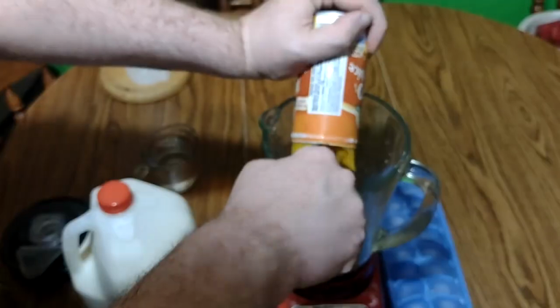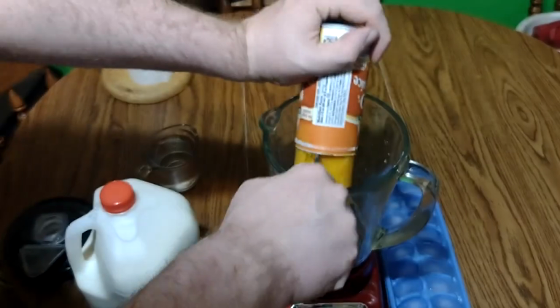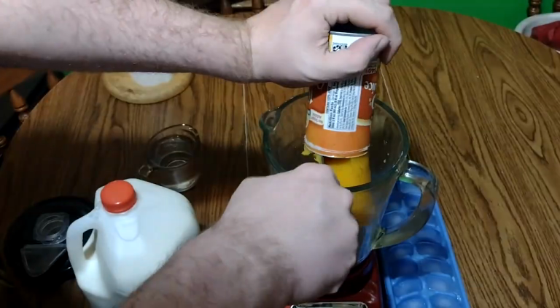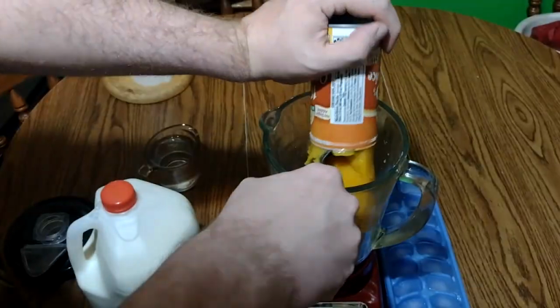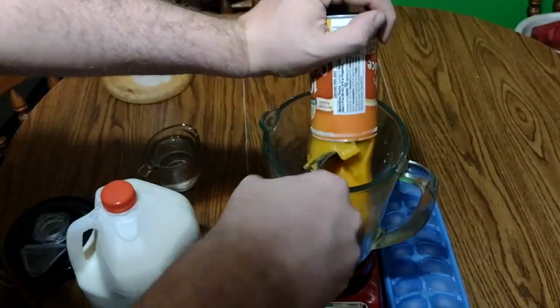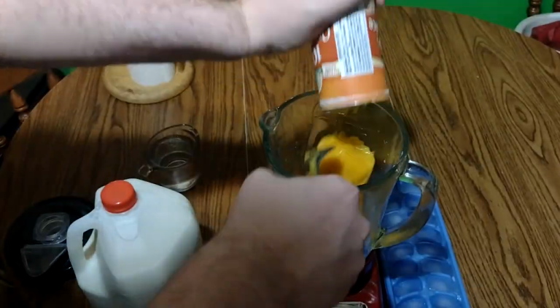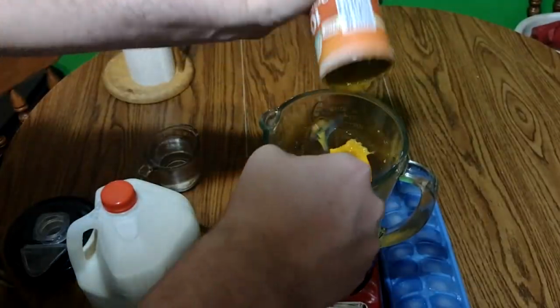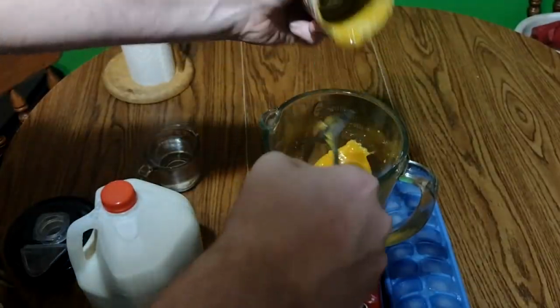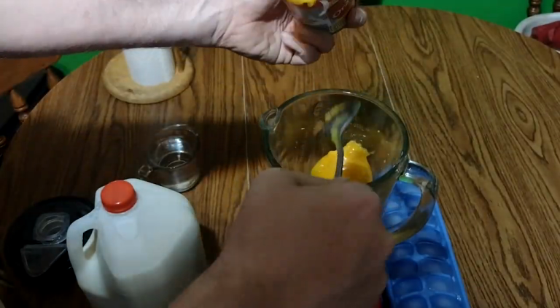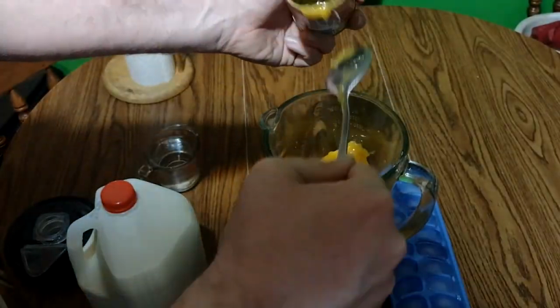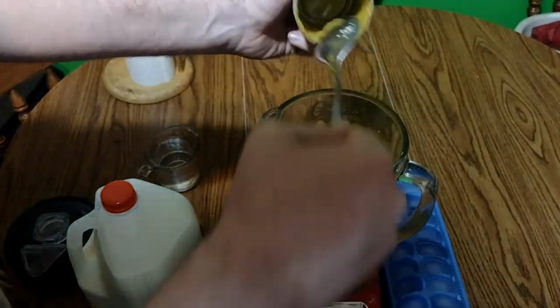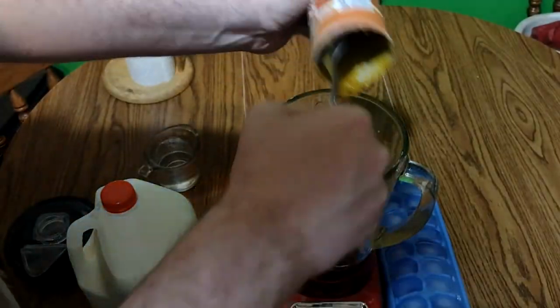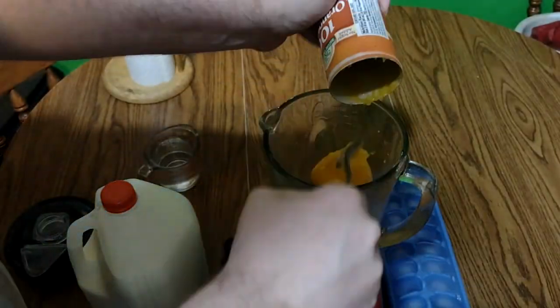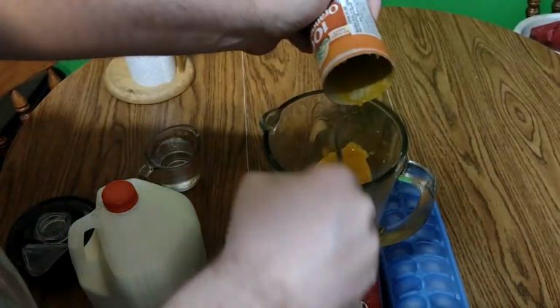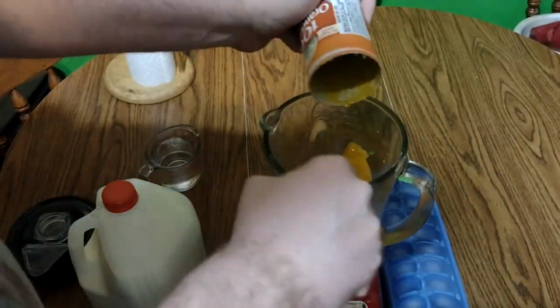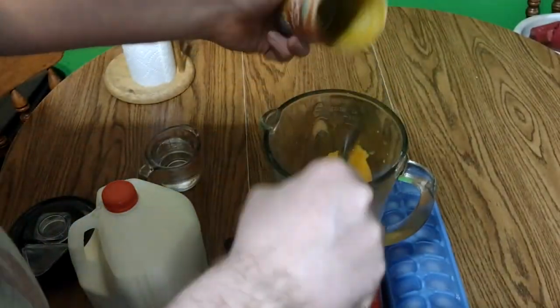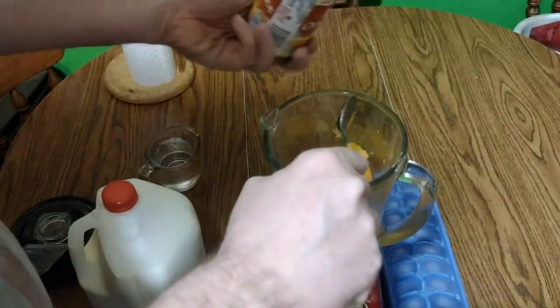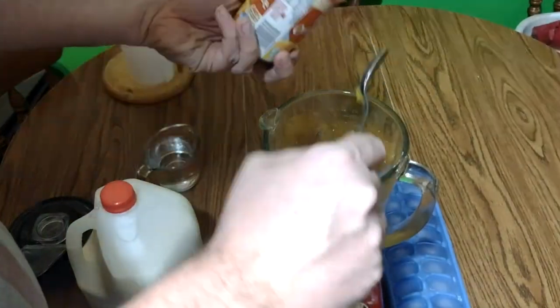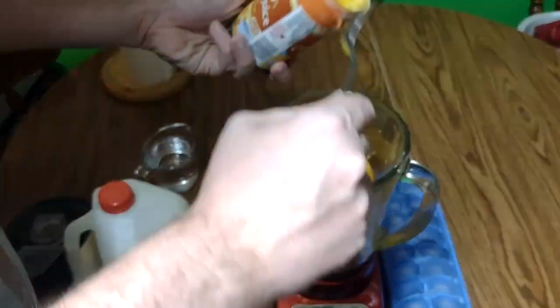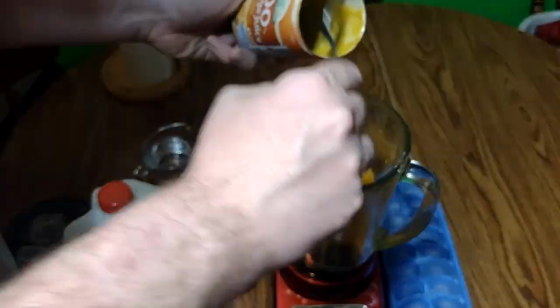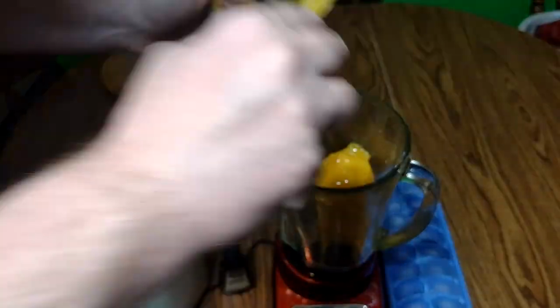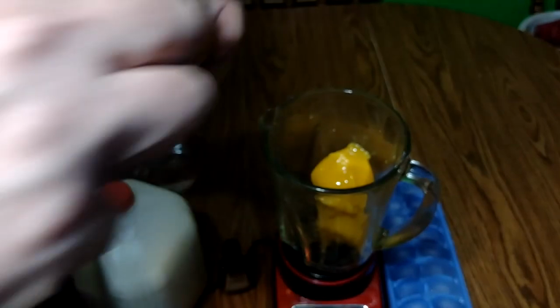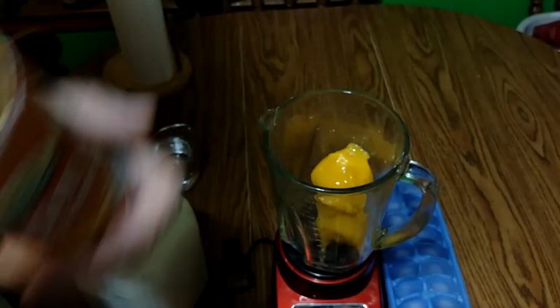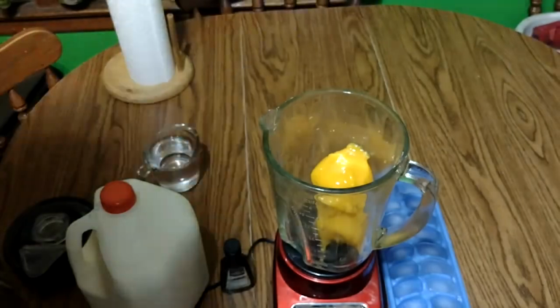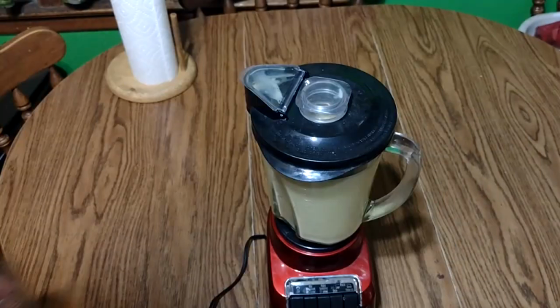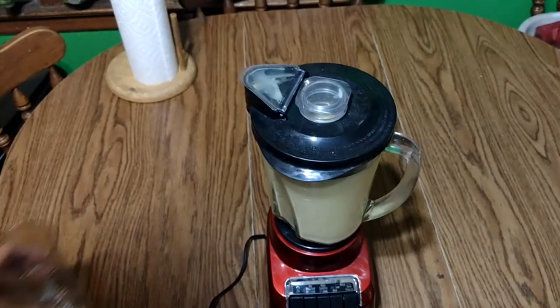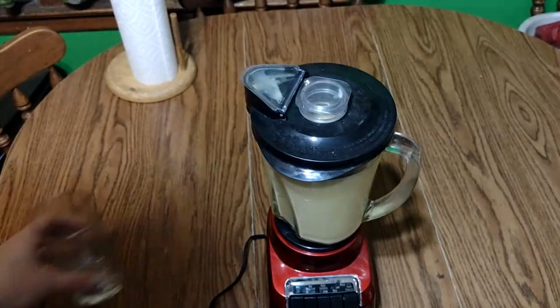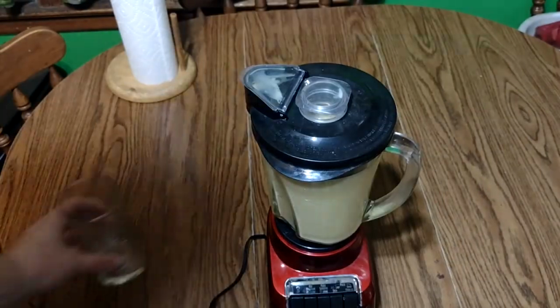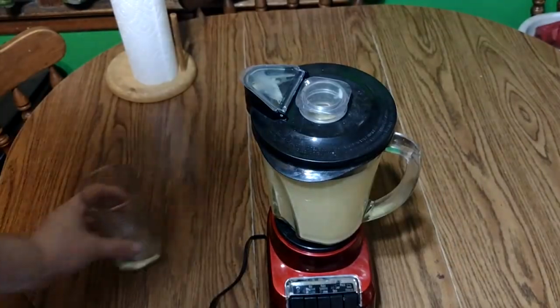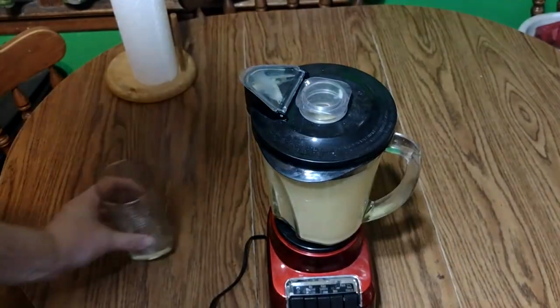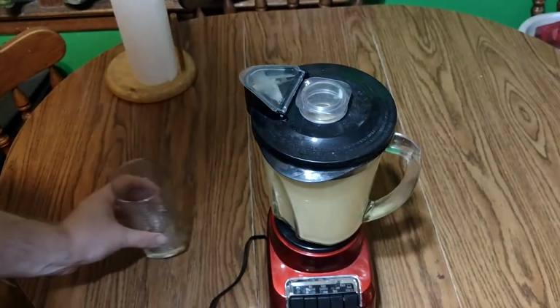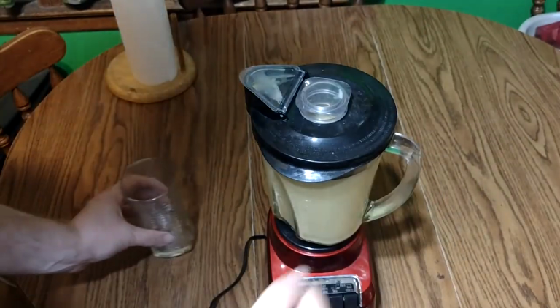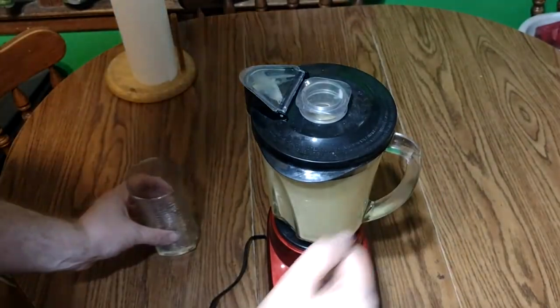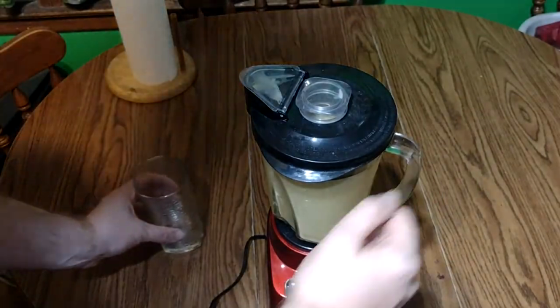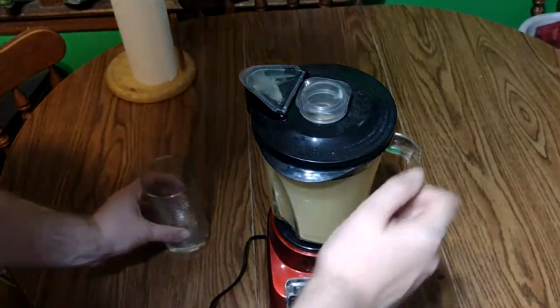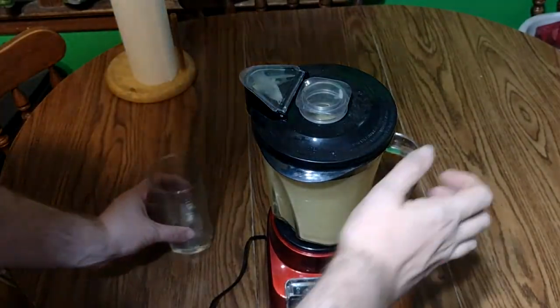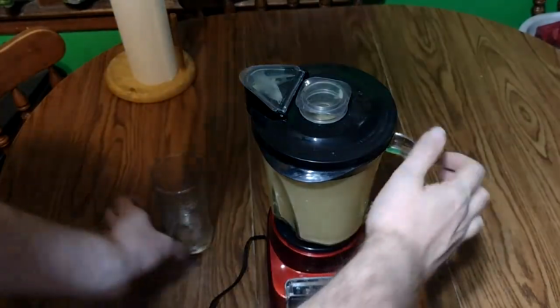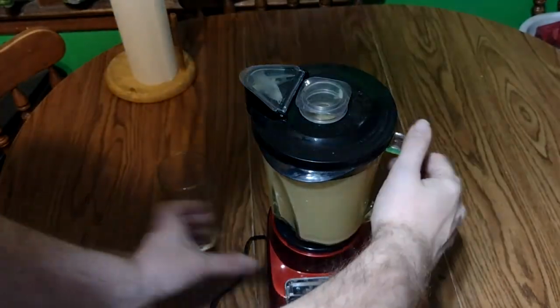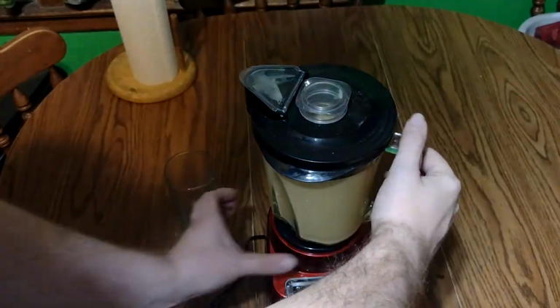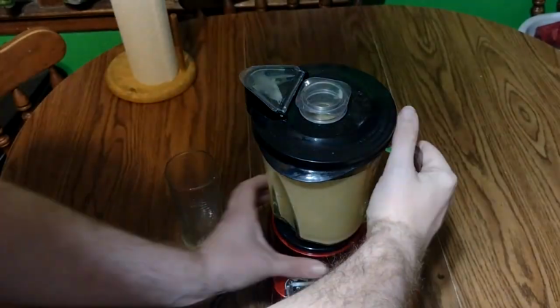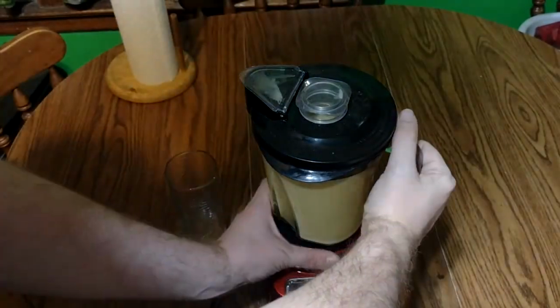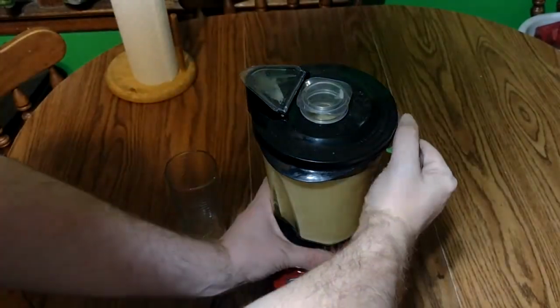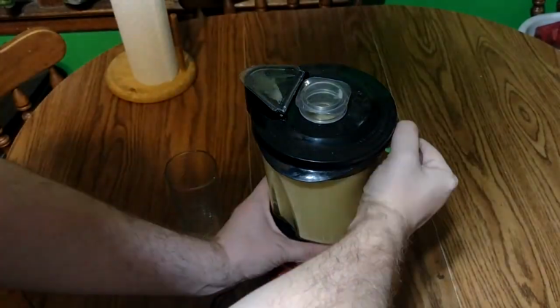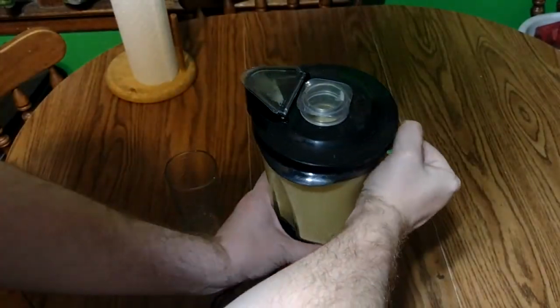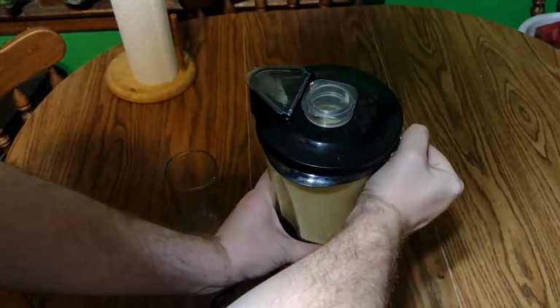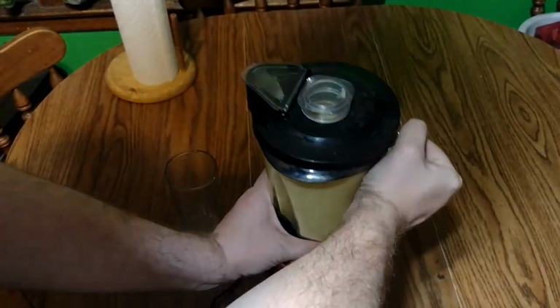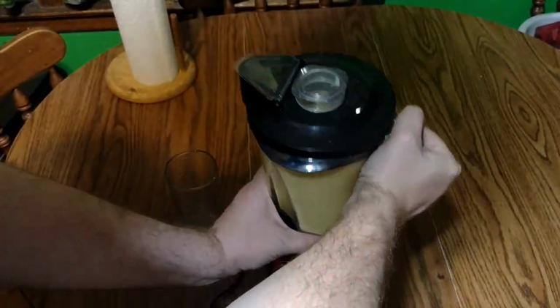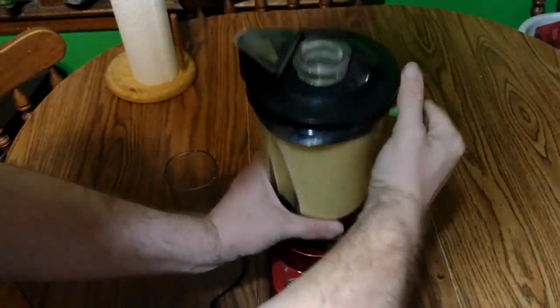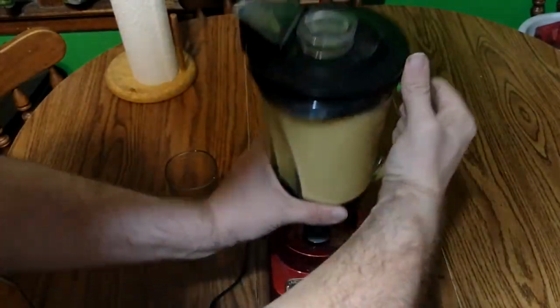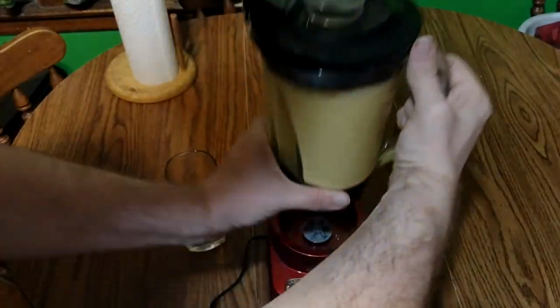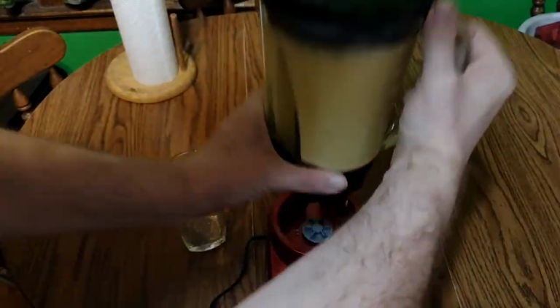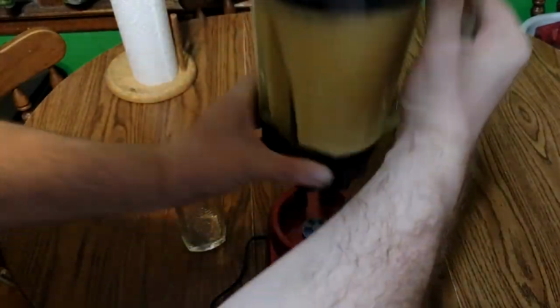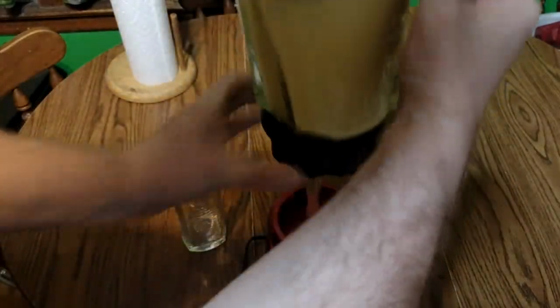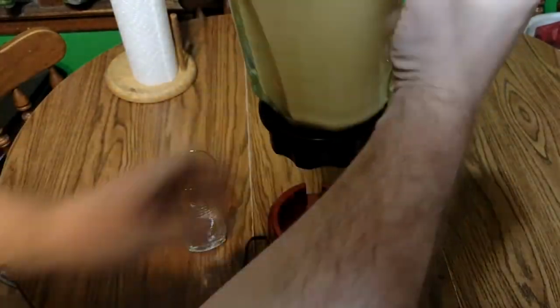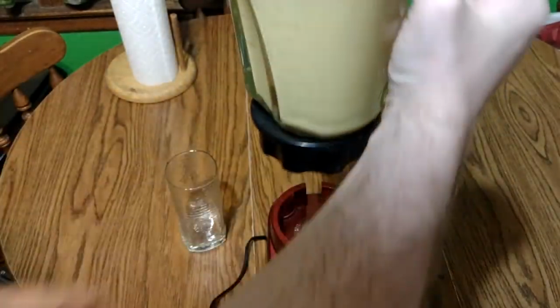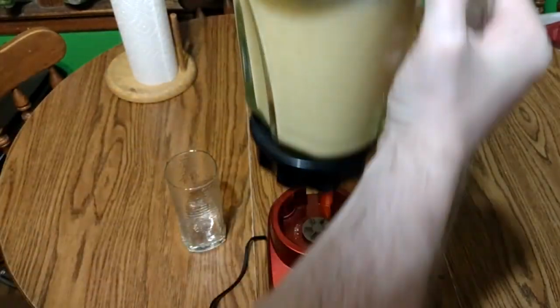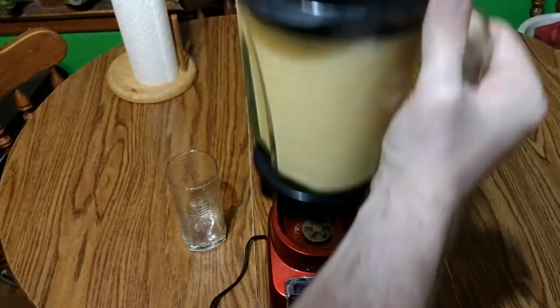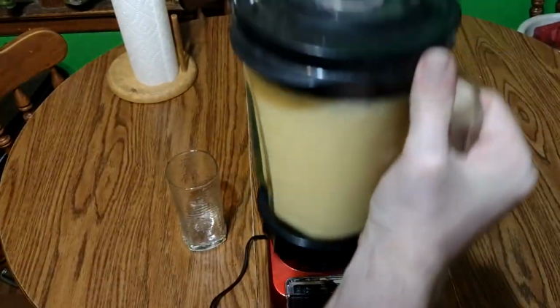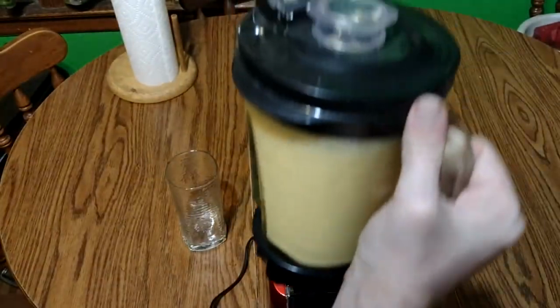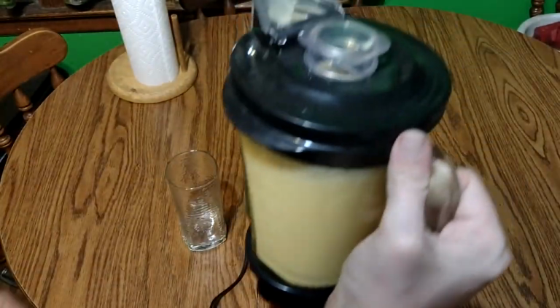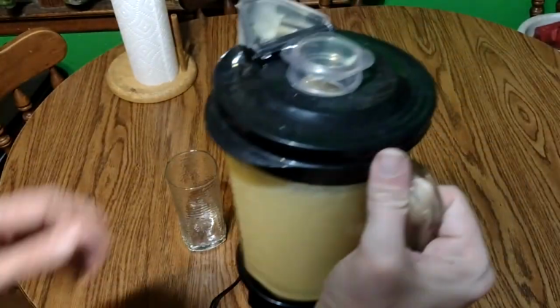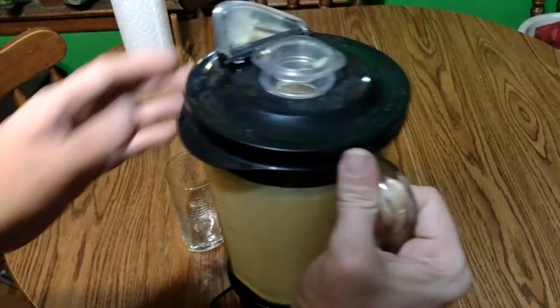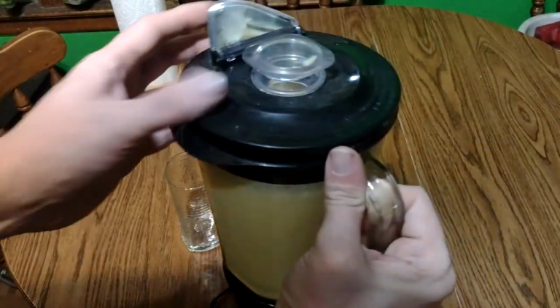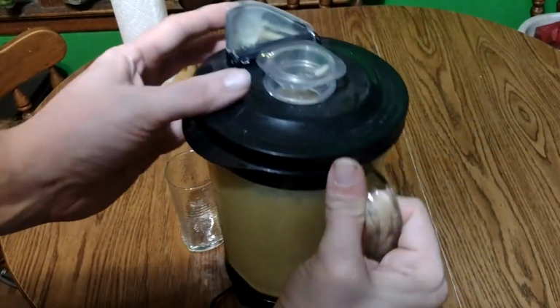Then all you got to do is just put them into the blender. And after you blend it thoroughly, you have yourself the Orange Freeze Play.